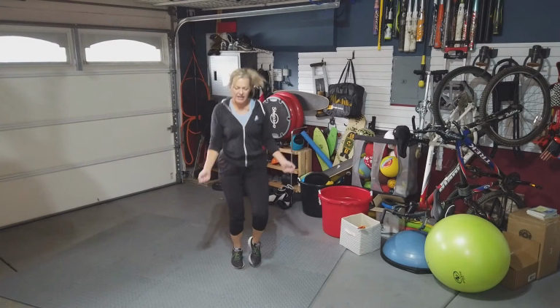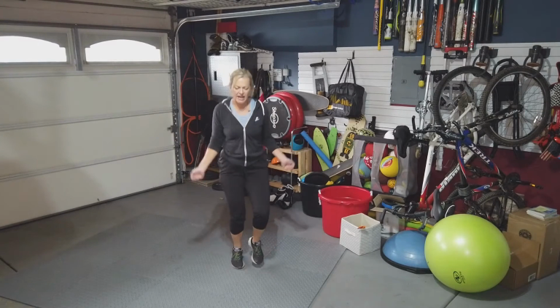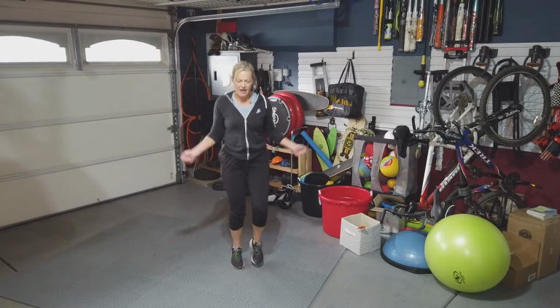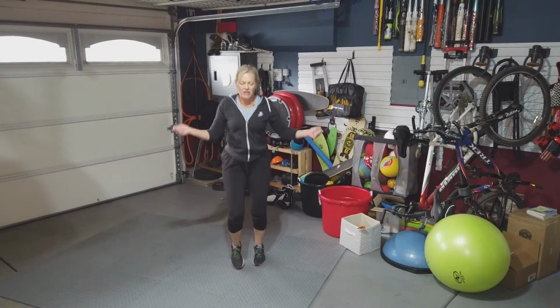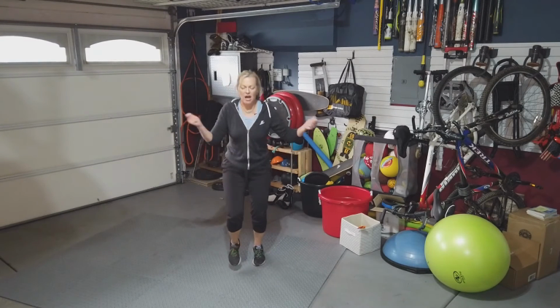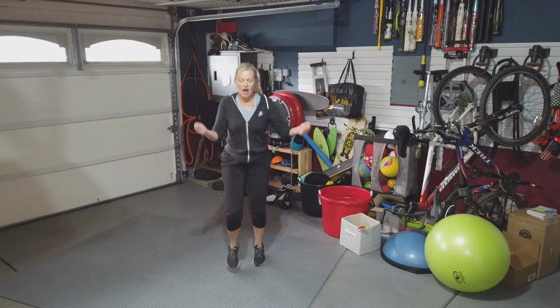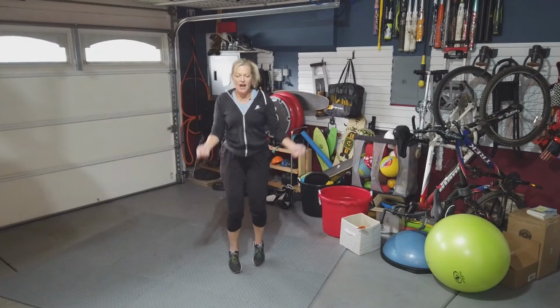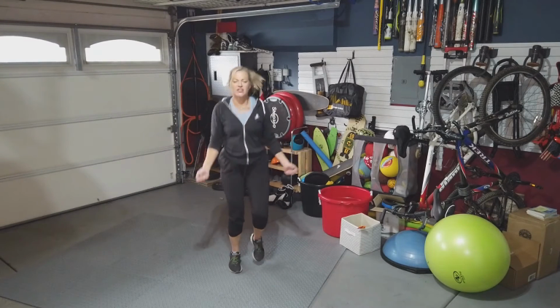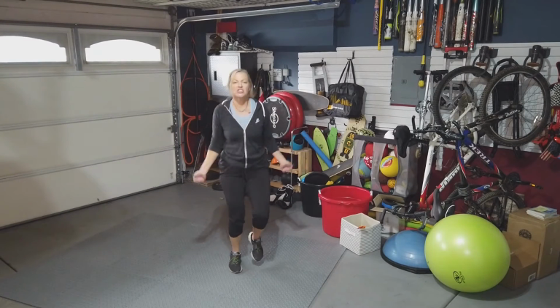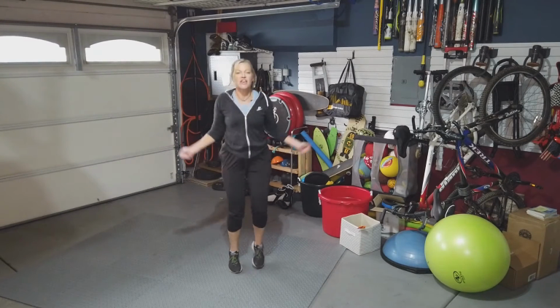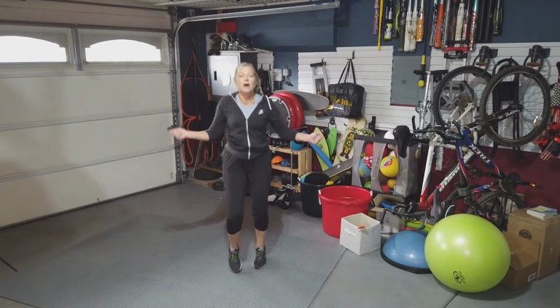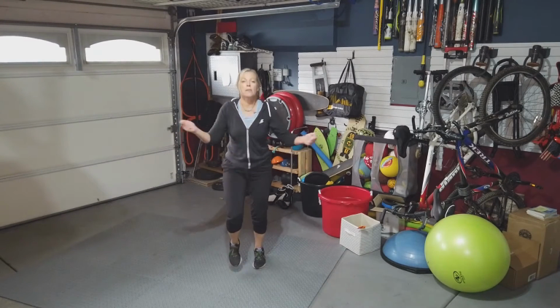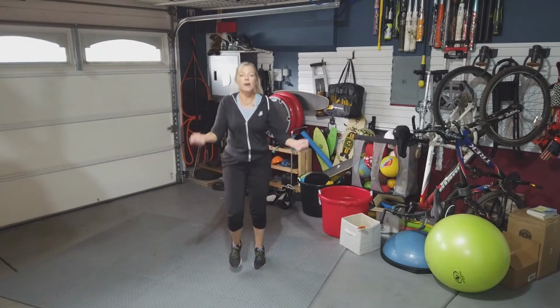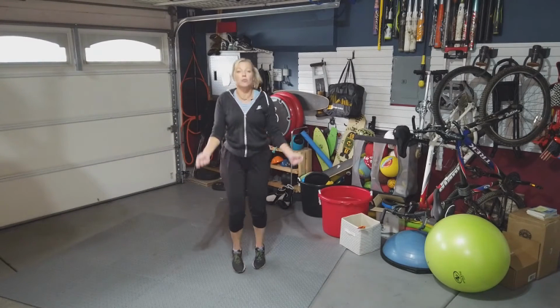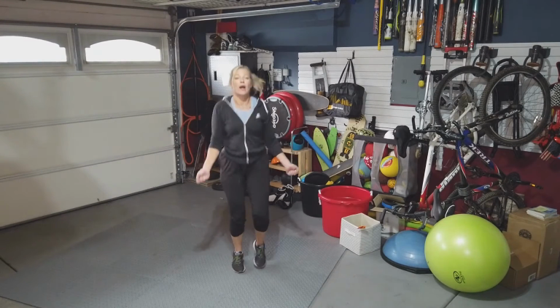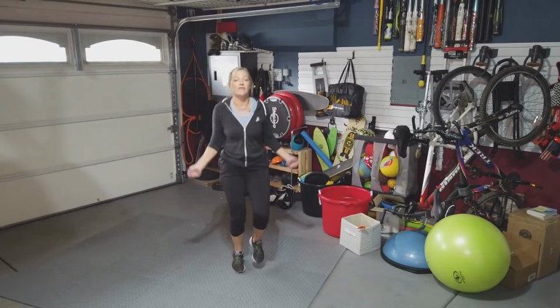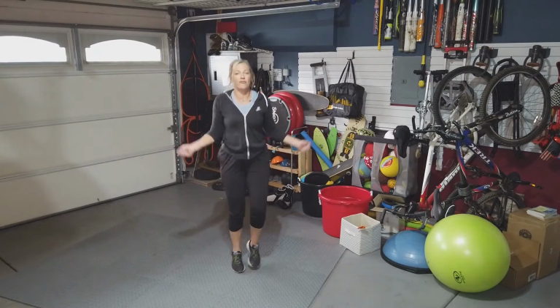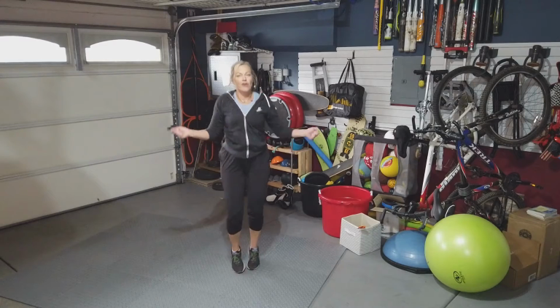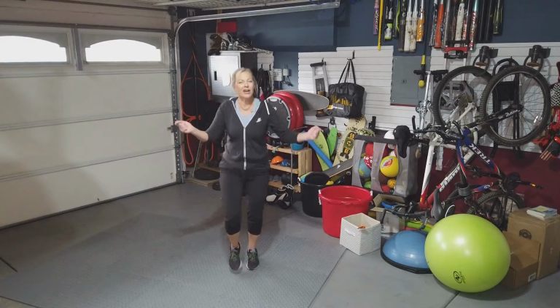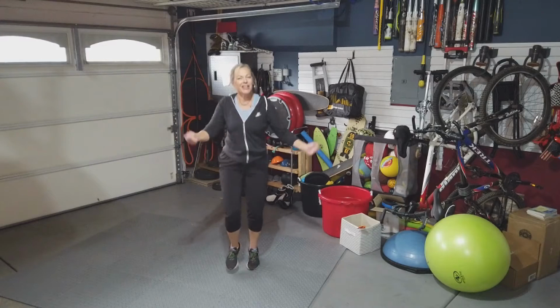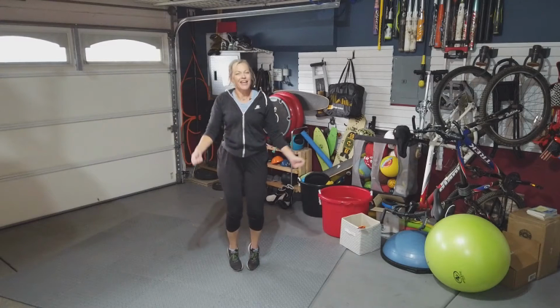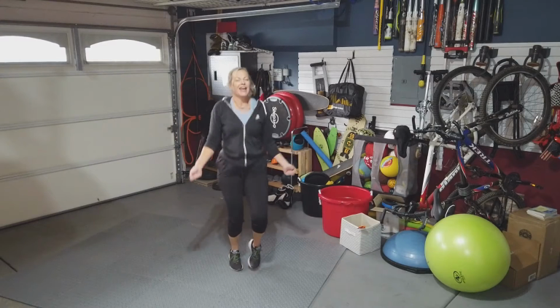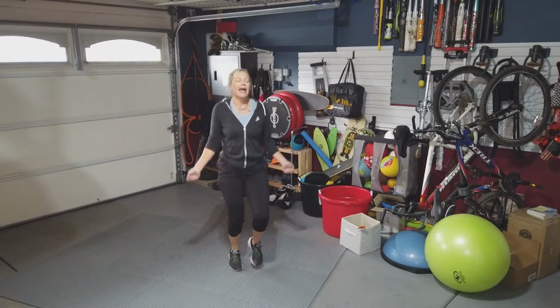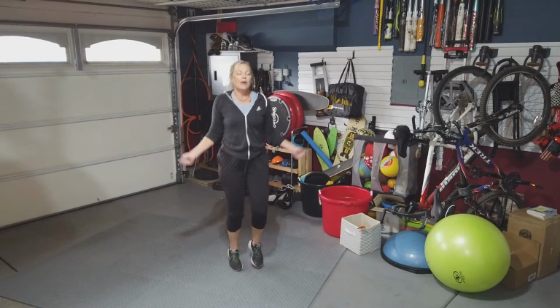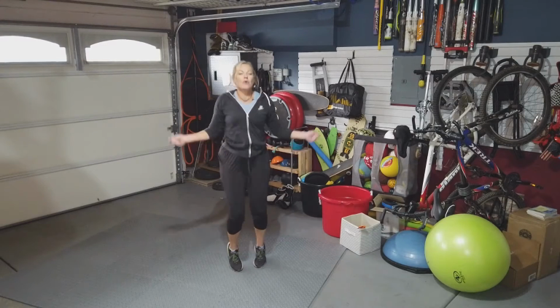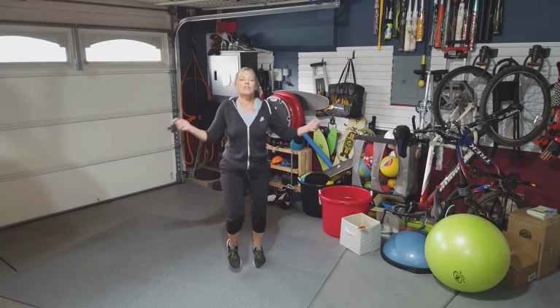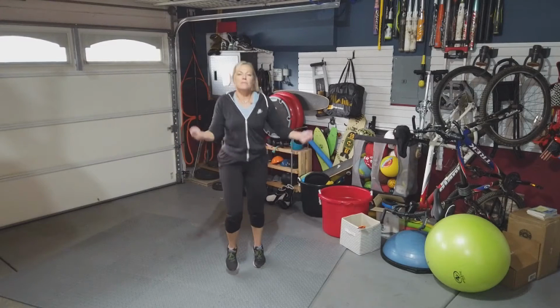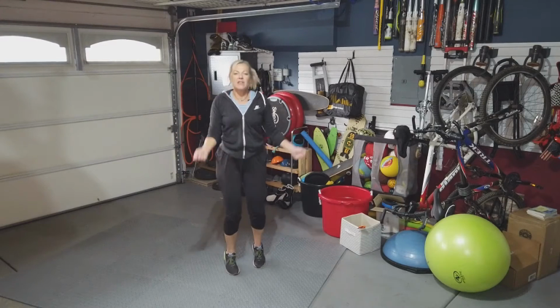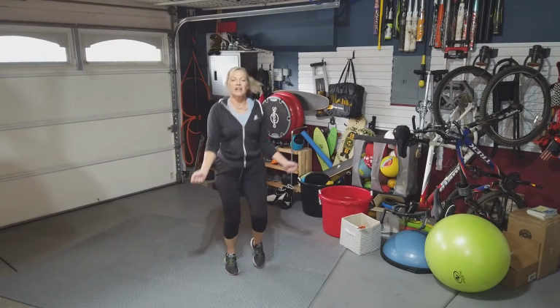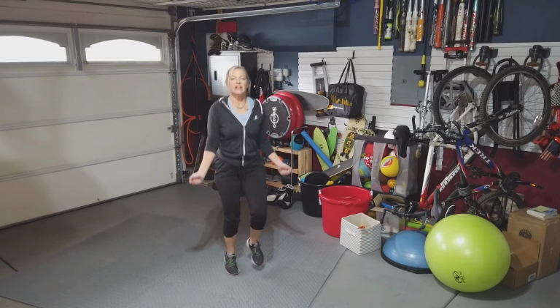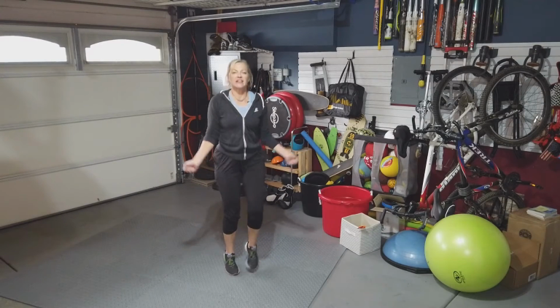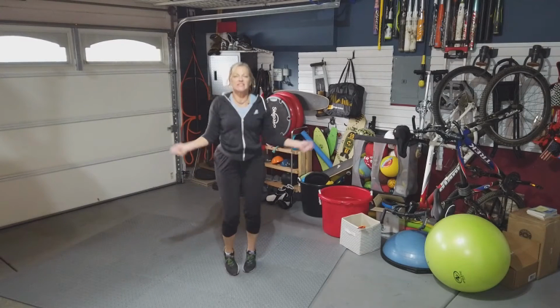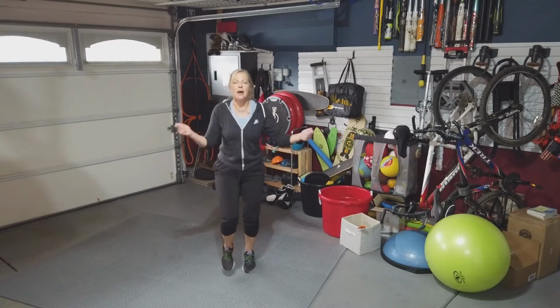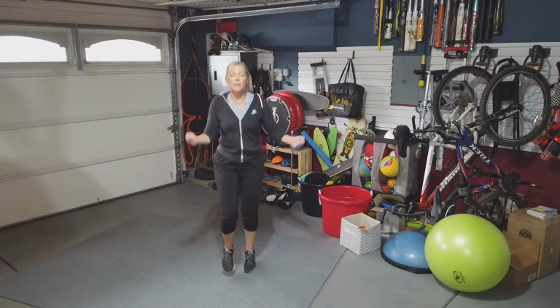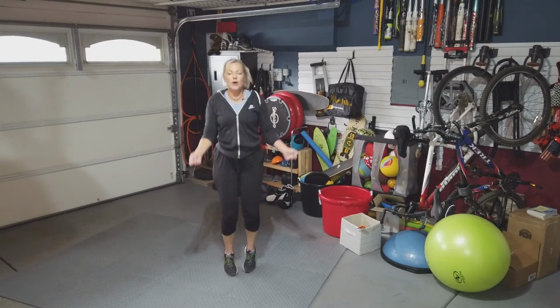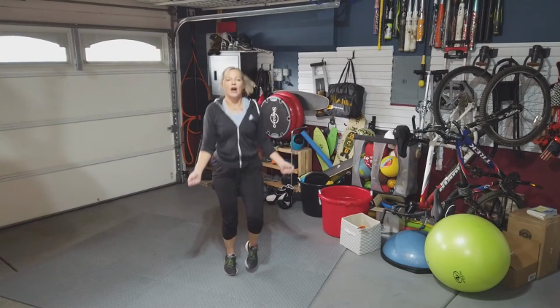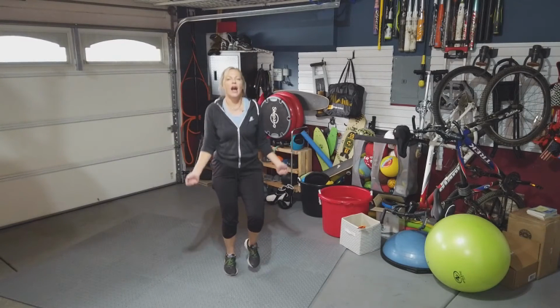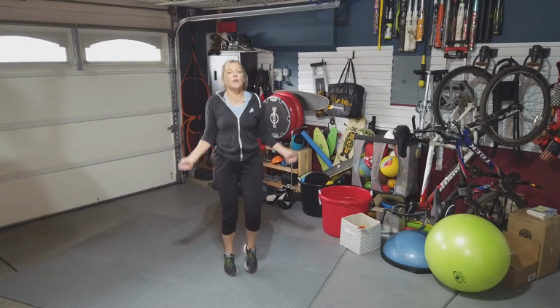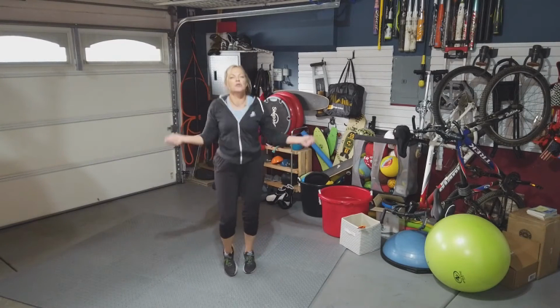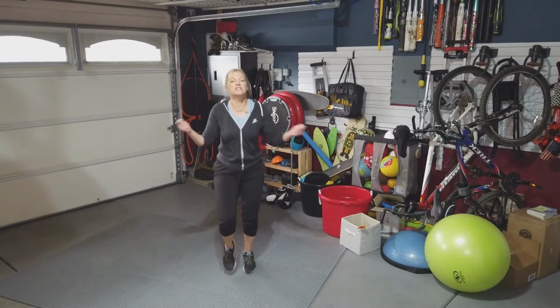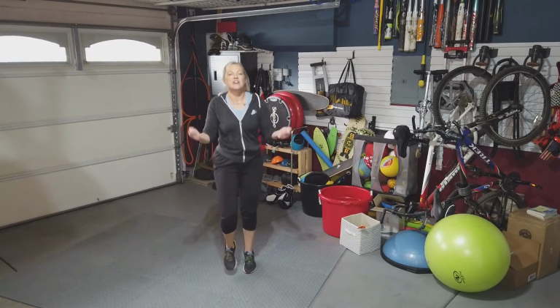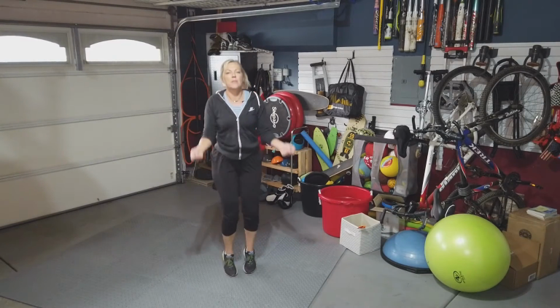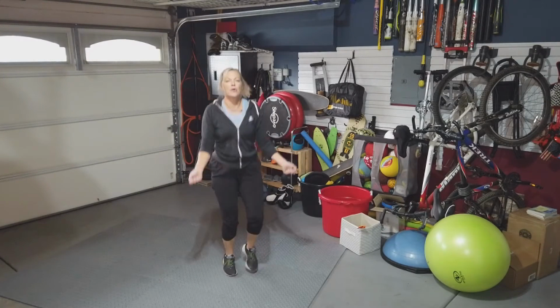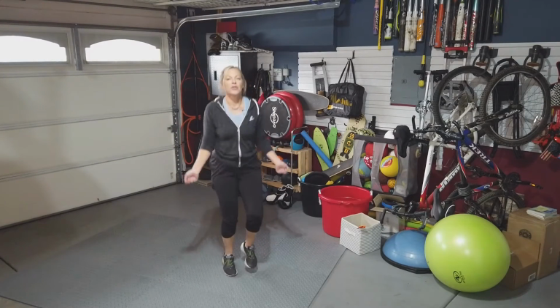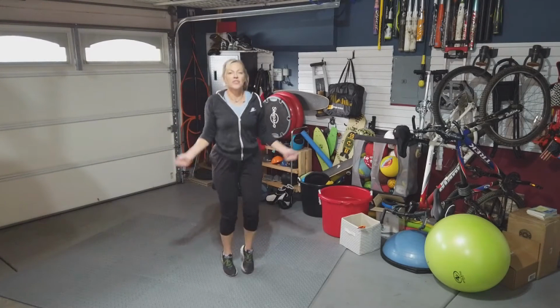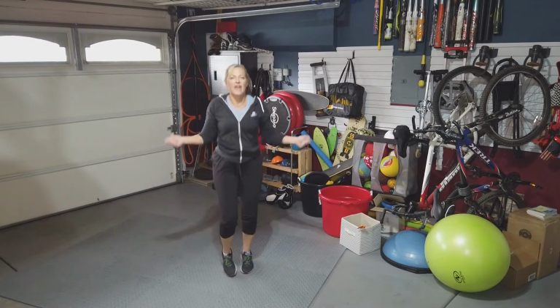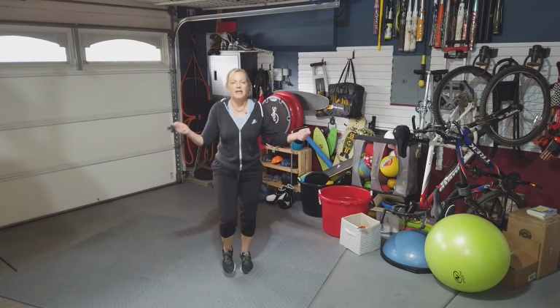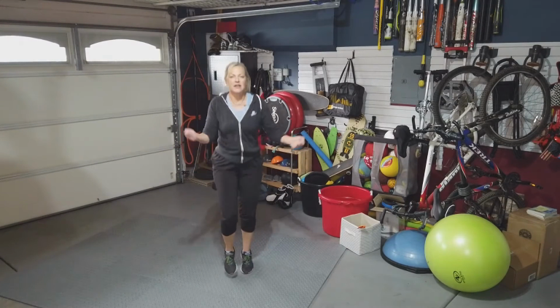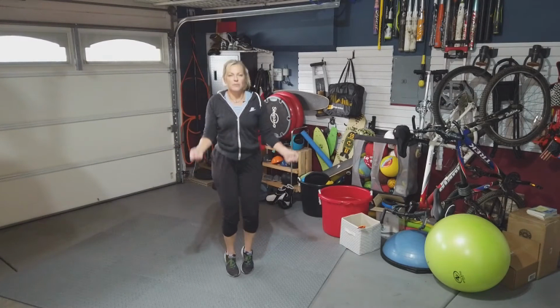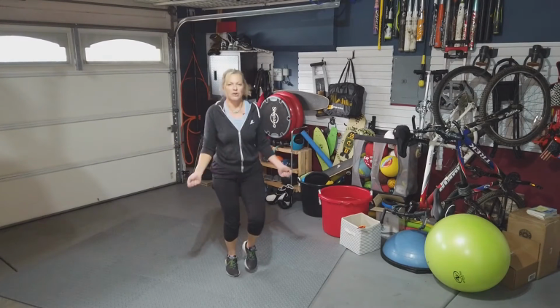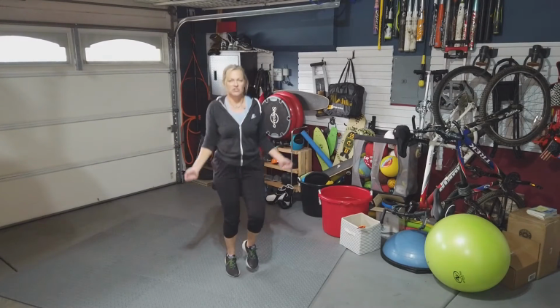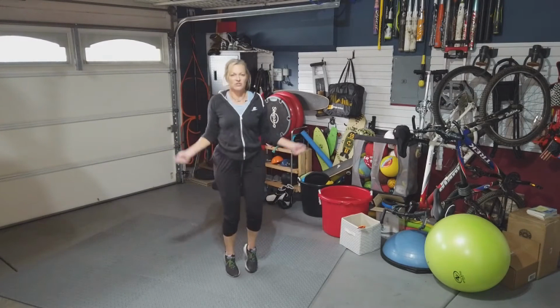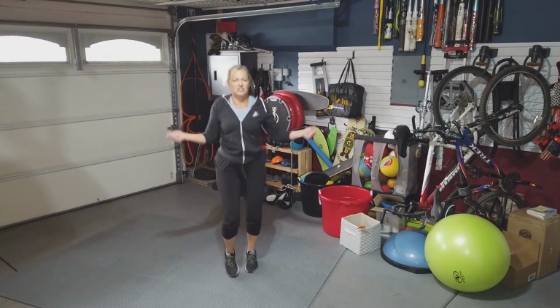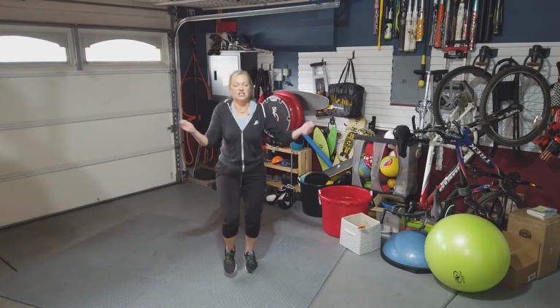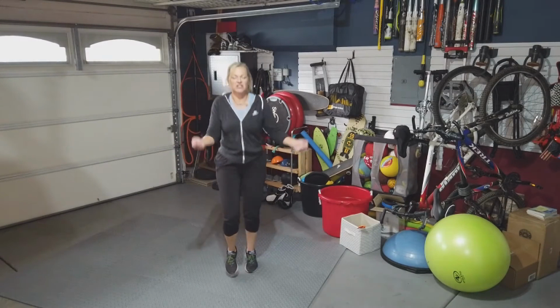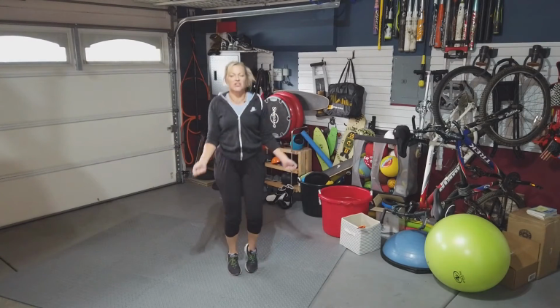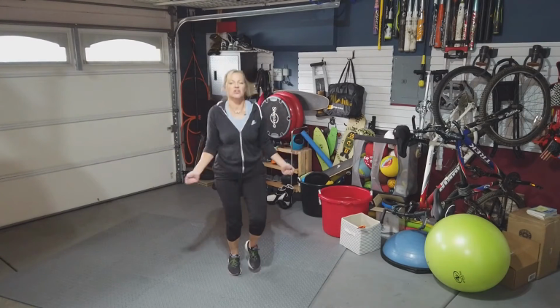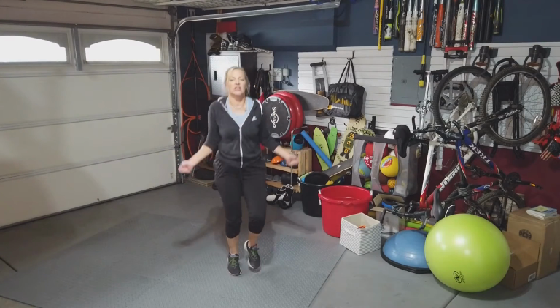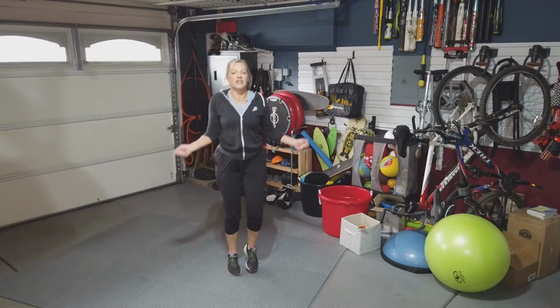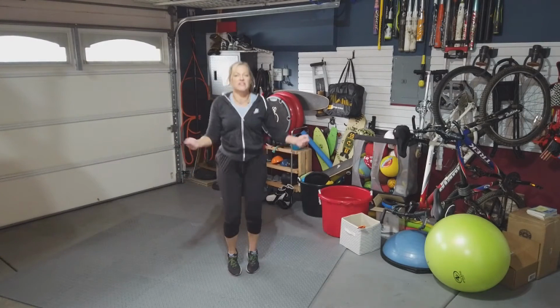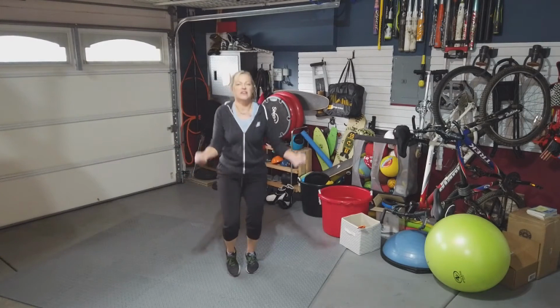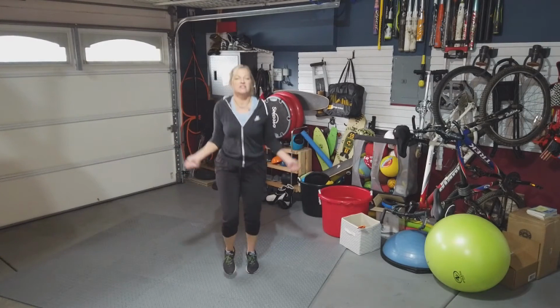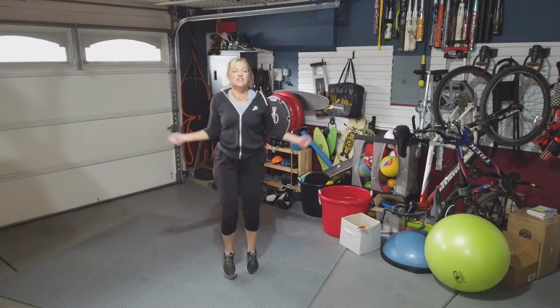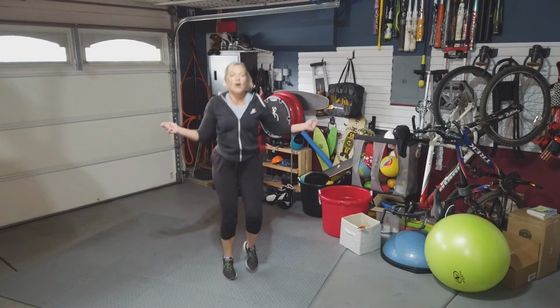Here's the trick: when I count, I just count my right foot, and when the minute is up, I will double that number. So it's going to look like this.